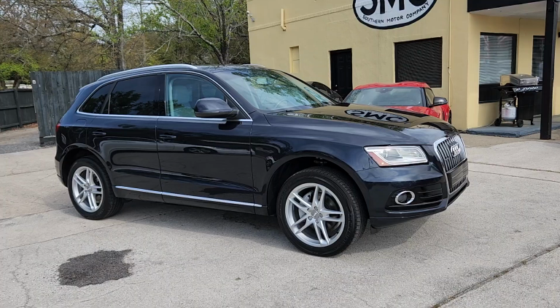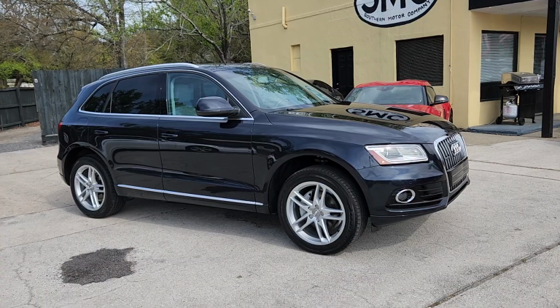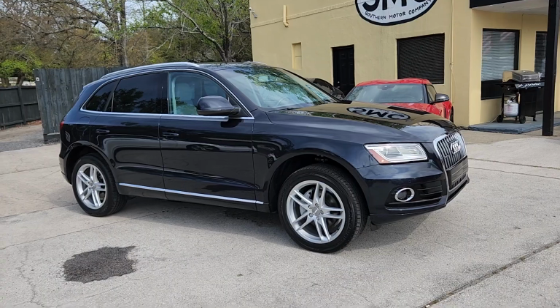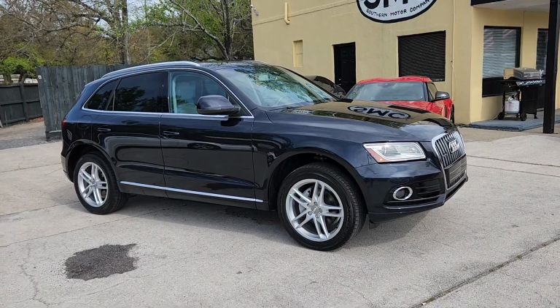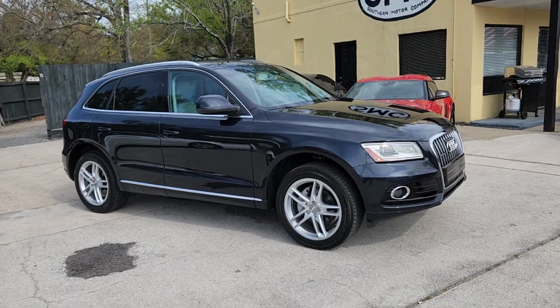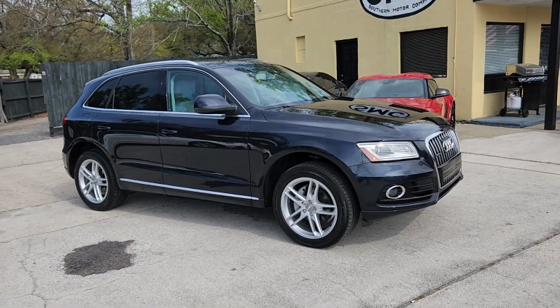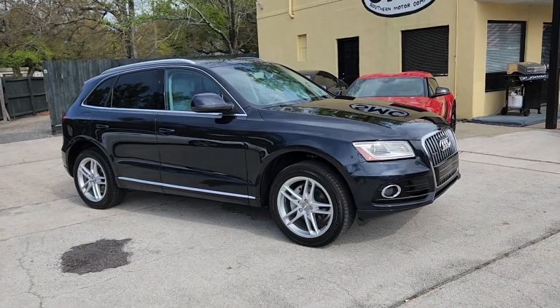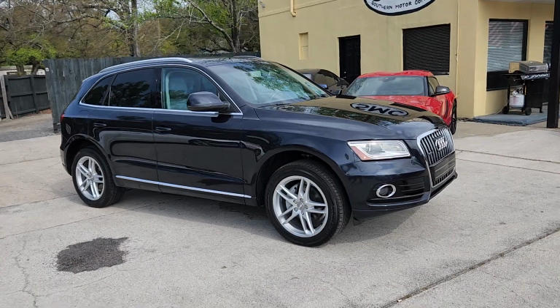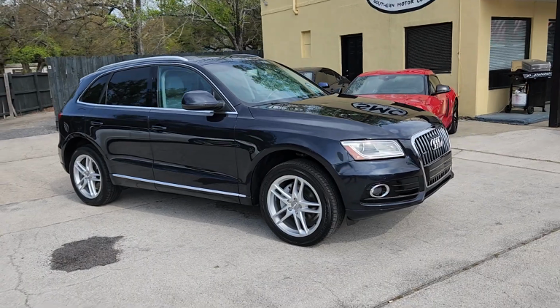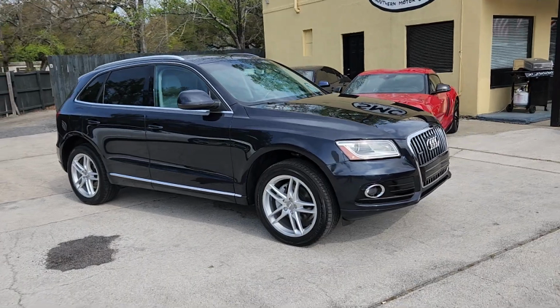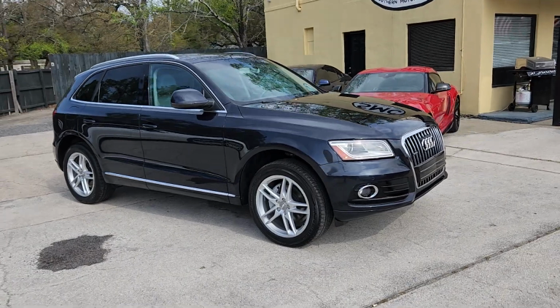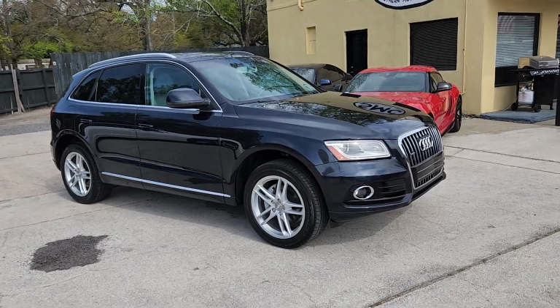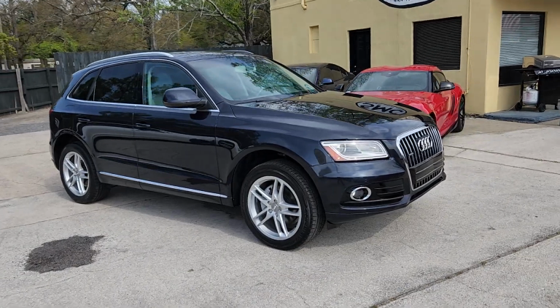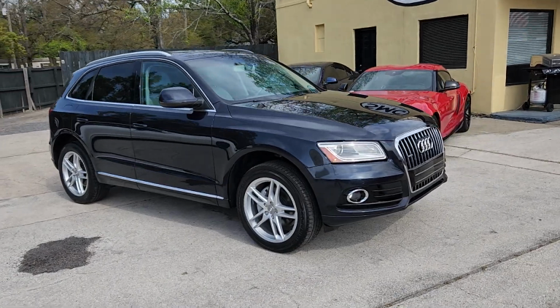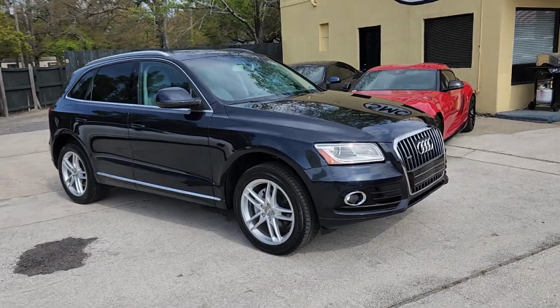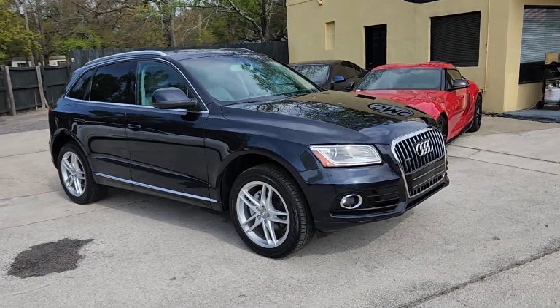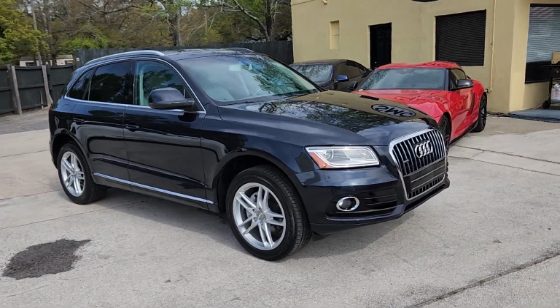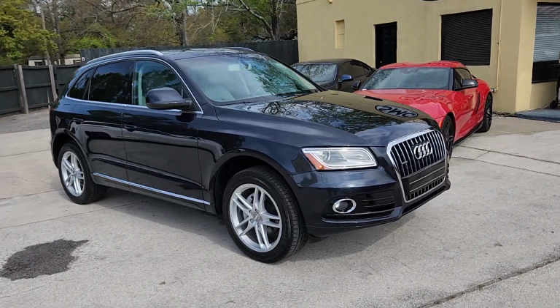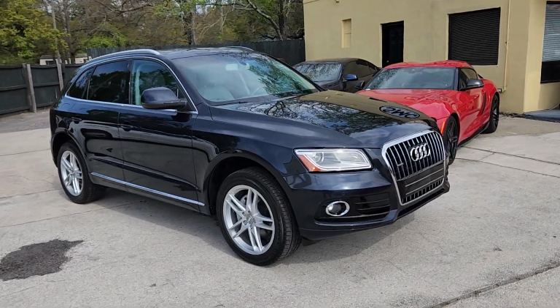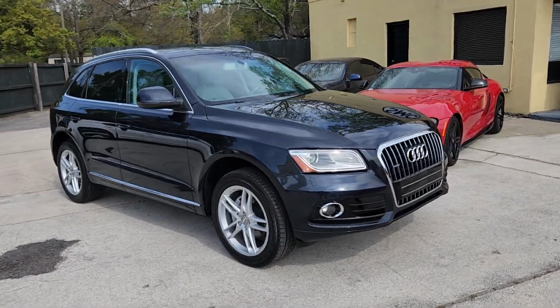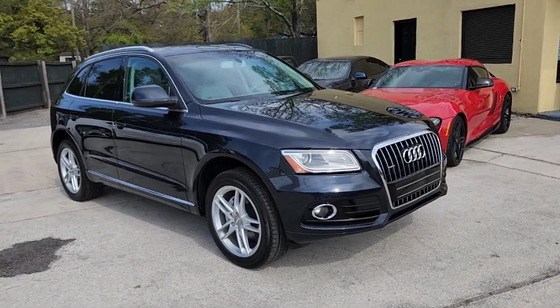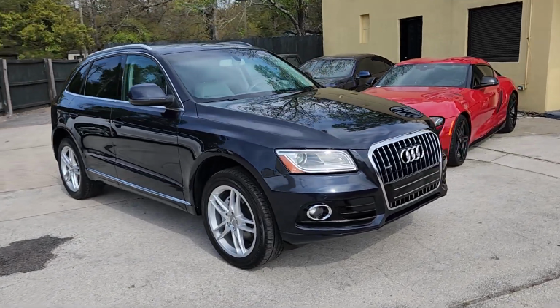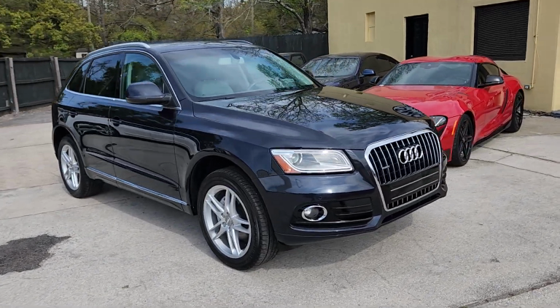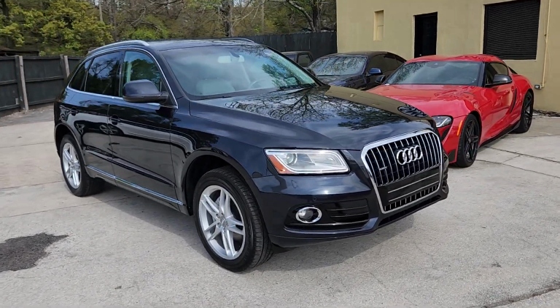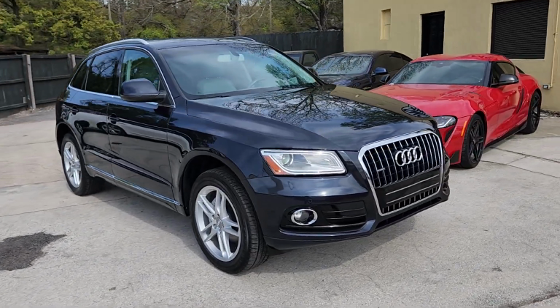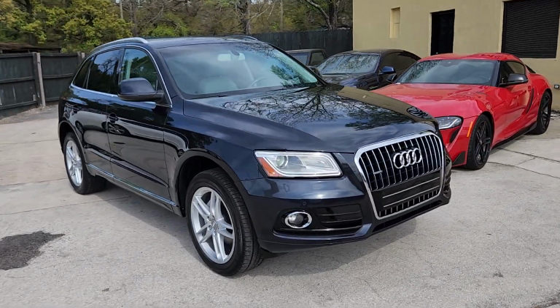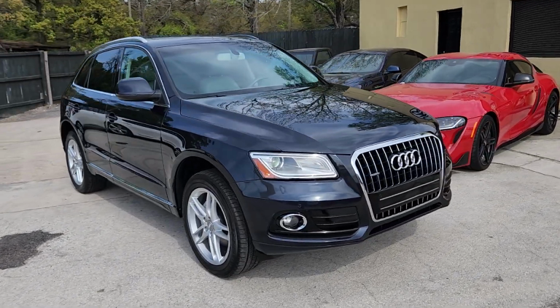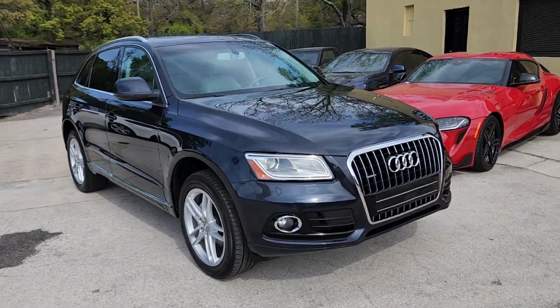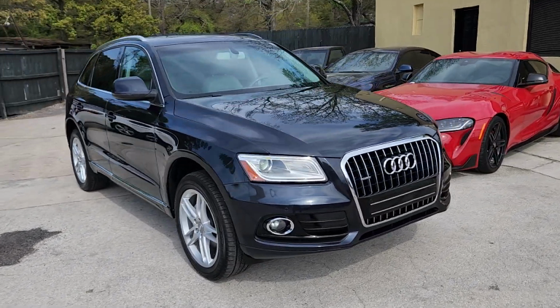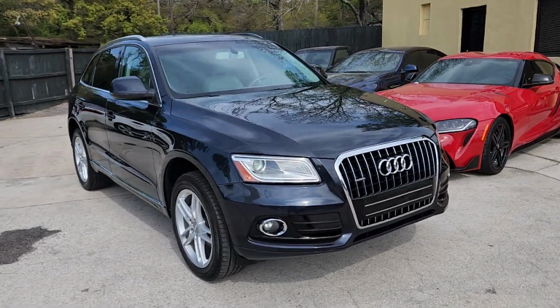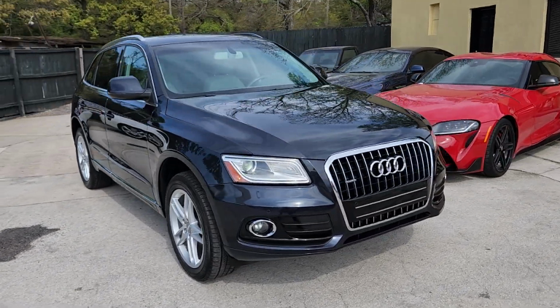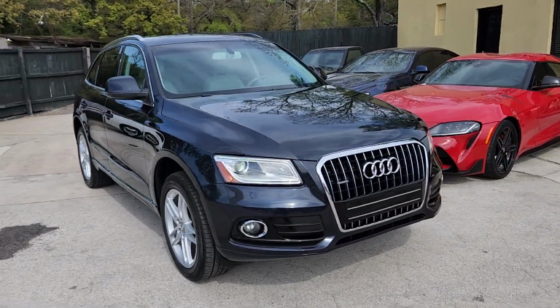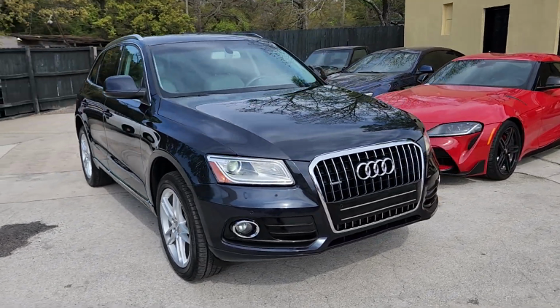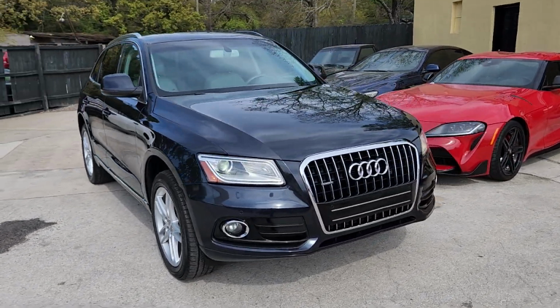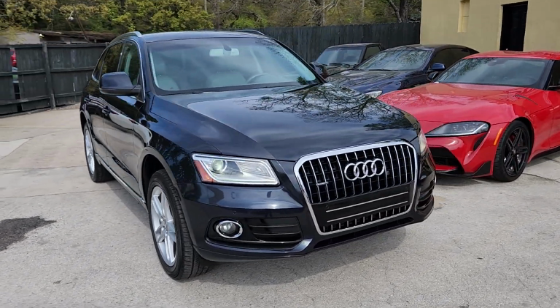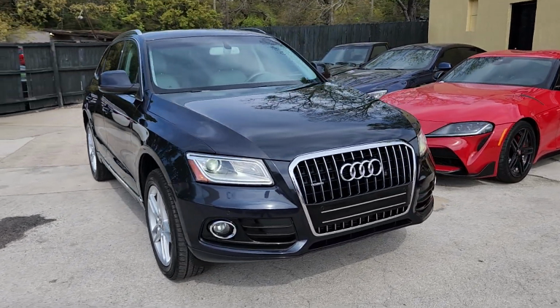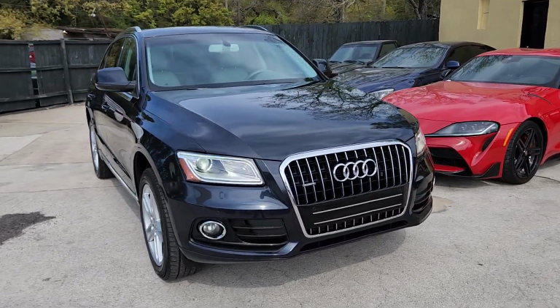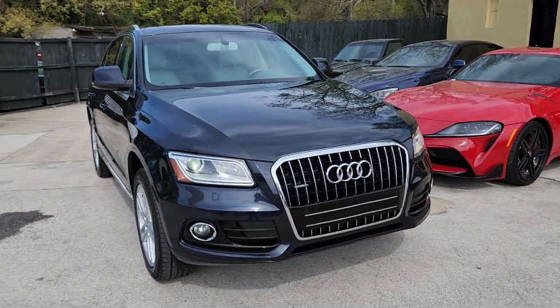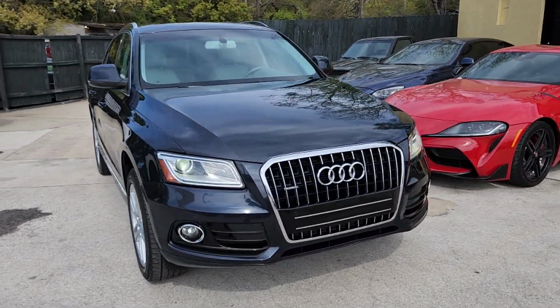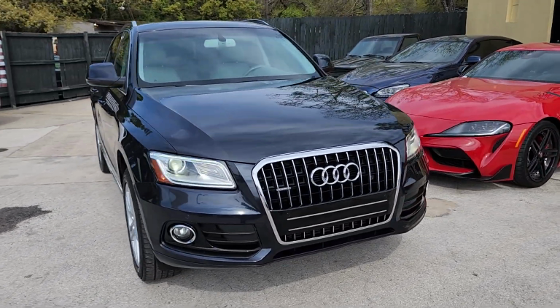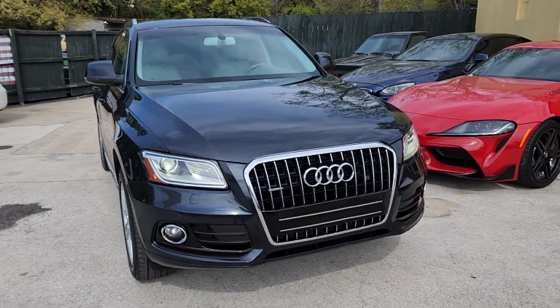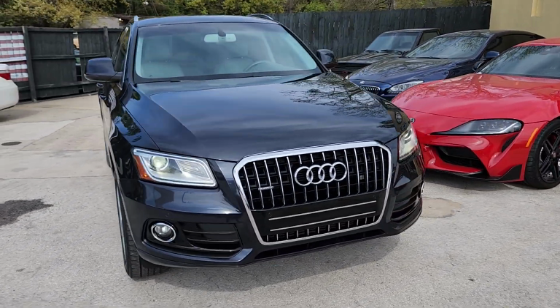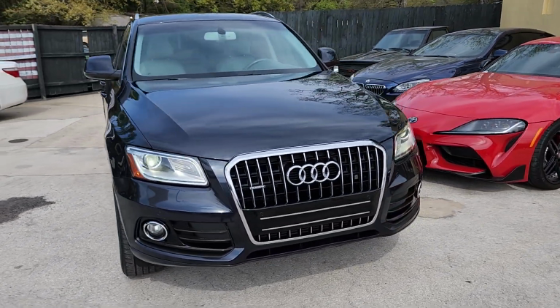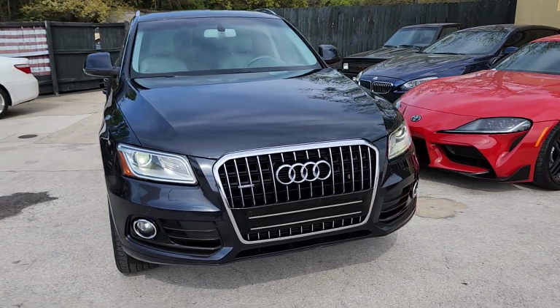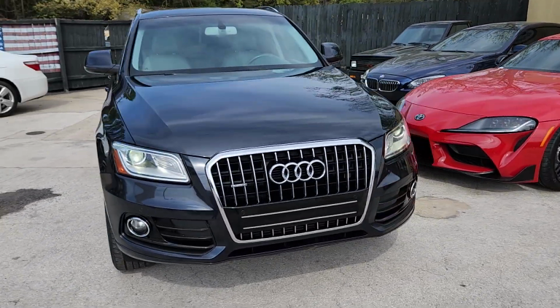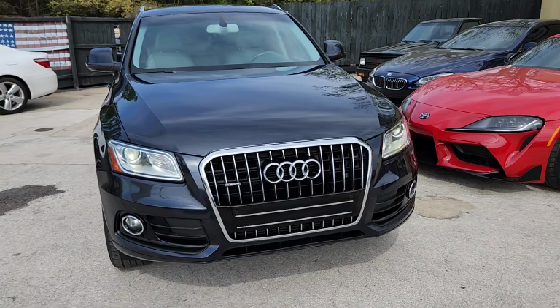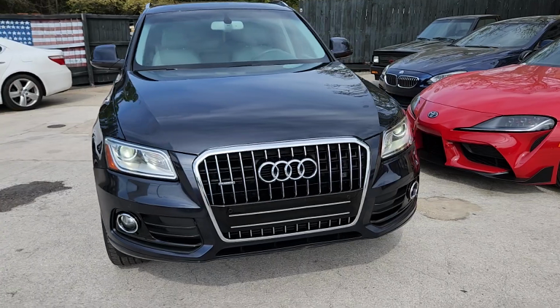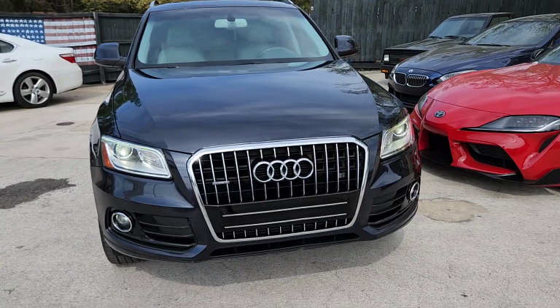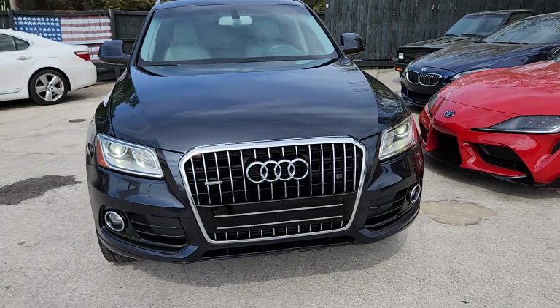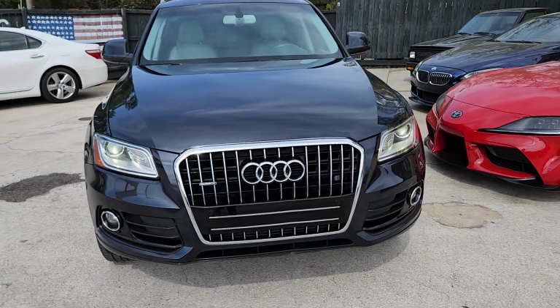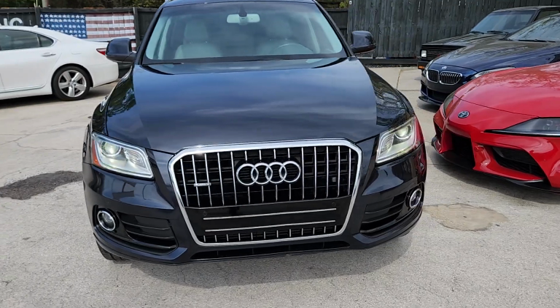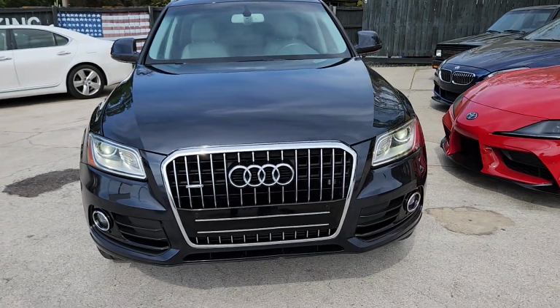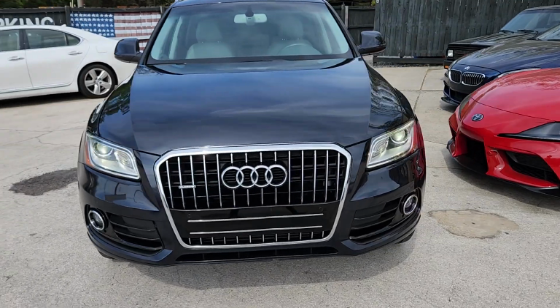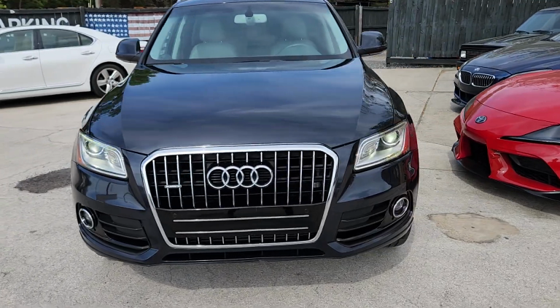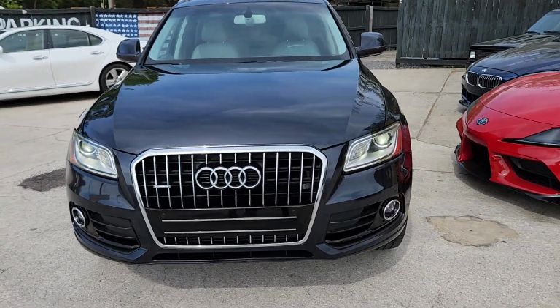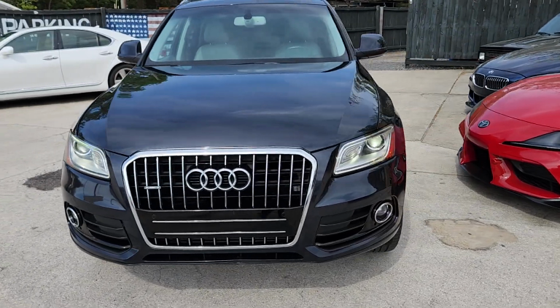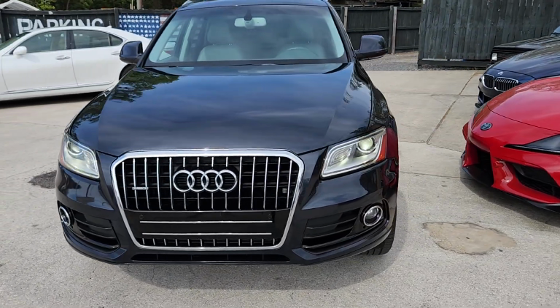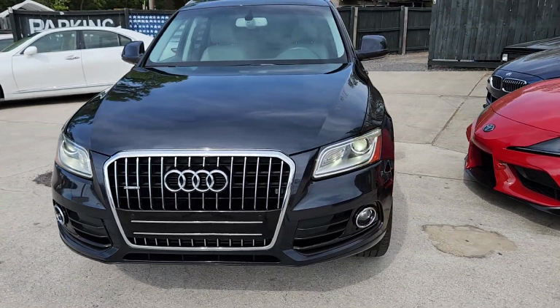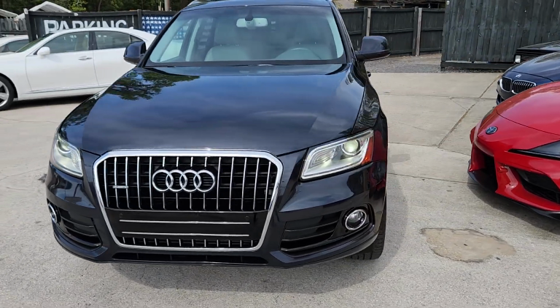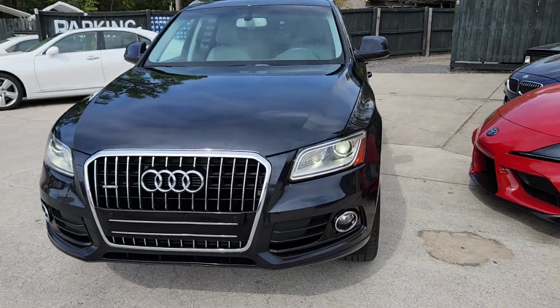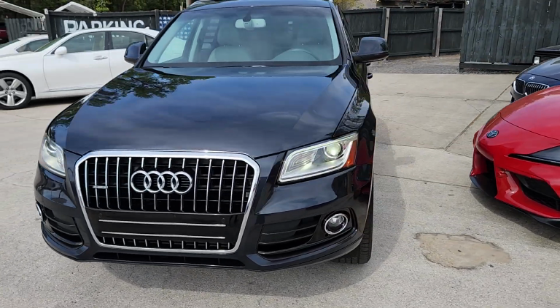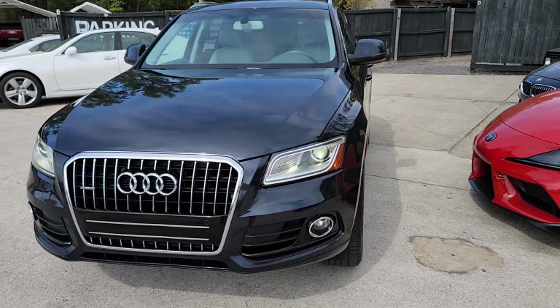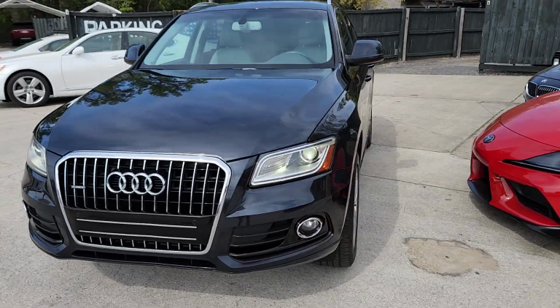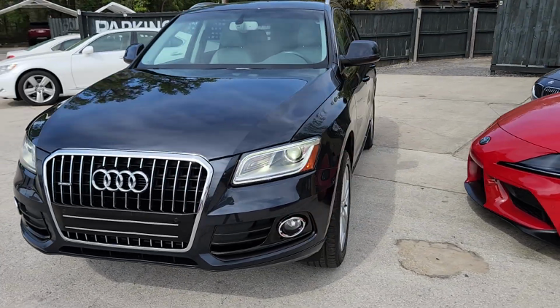Here's the Audi Q5 at Southern Motor Company. Navy blue in color with the gray interior, Quattro all-wheel drive.